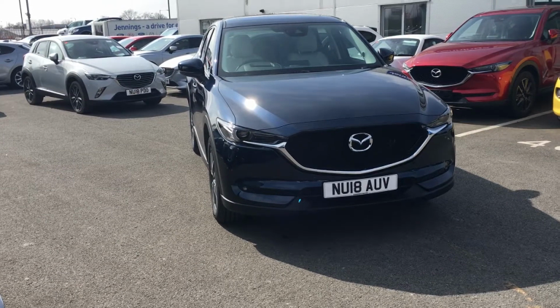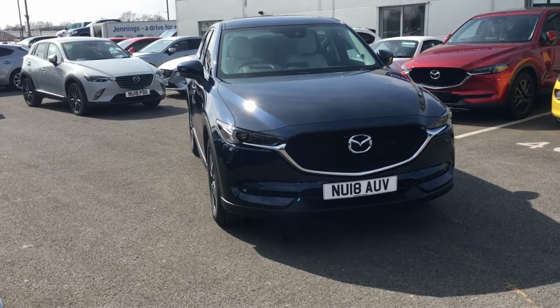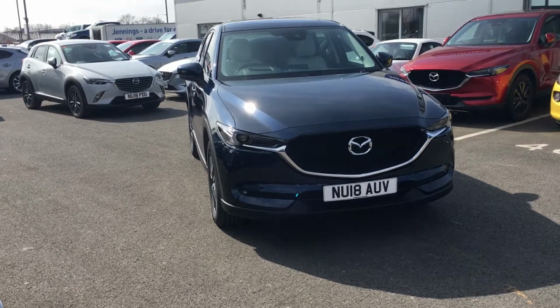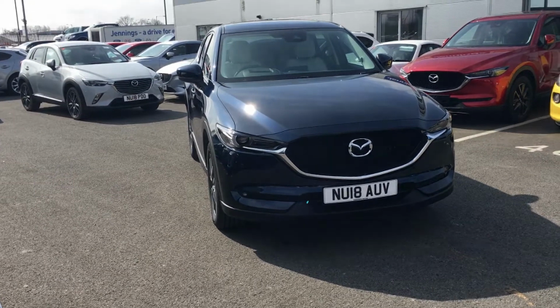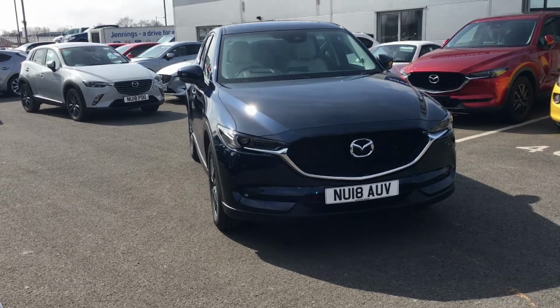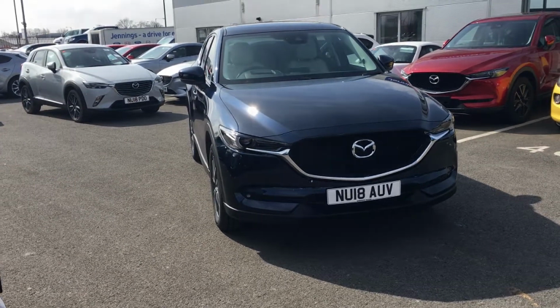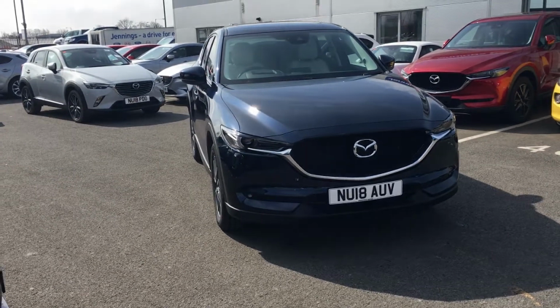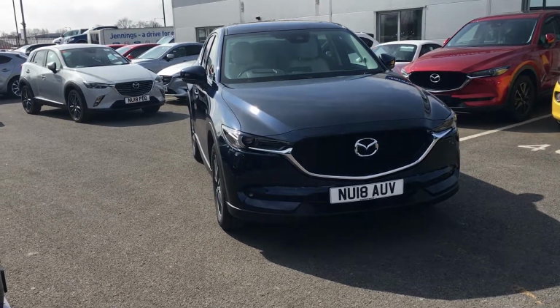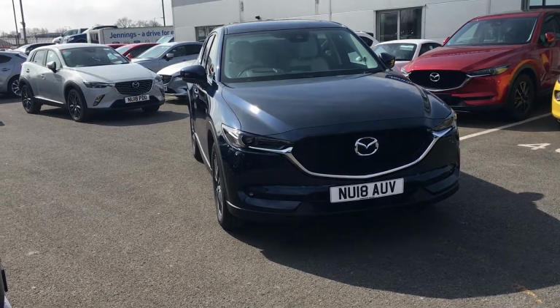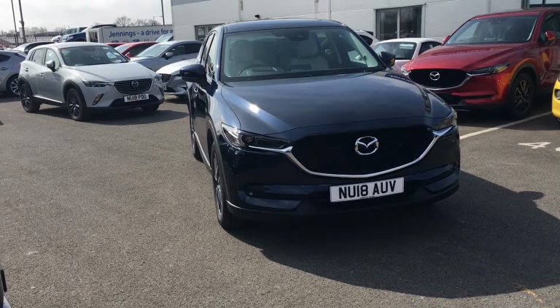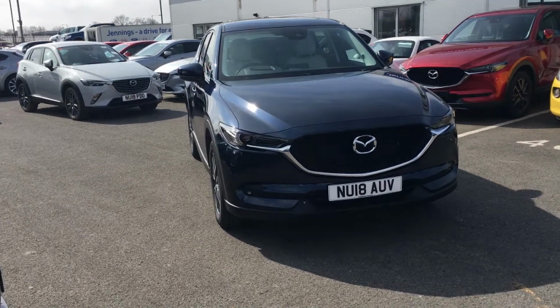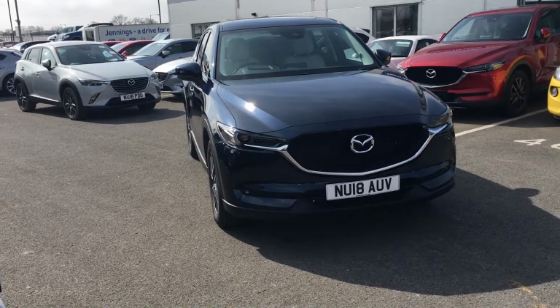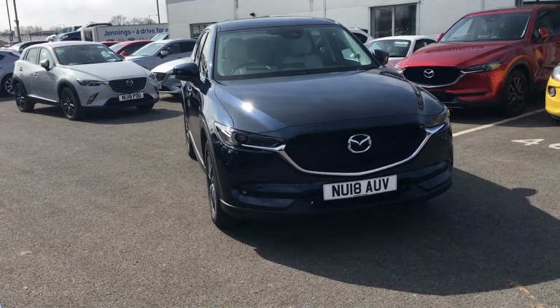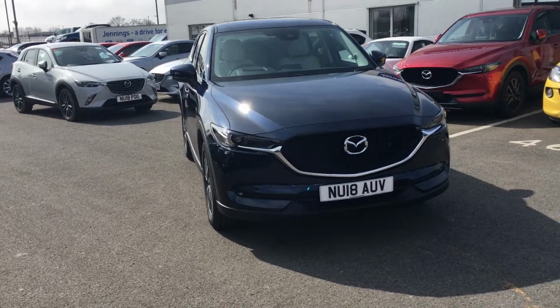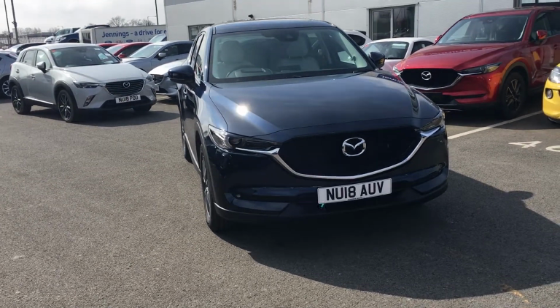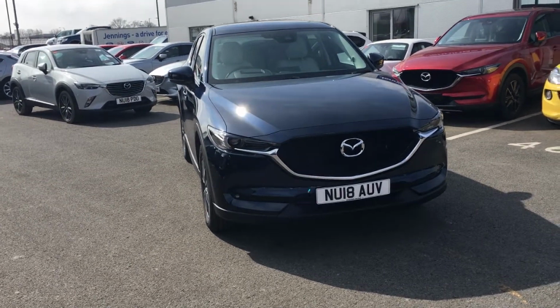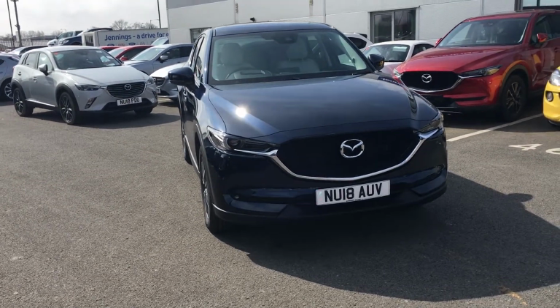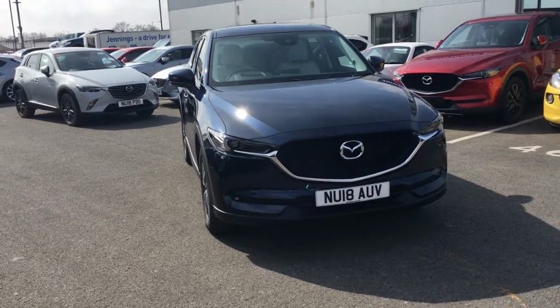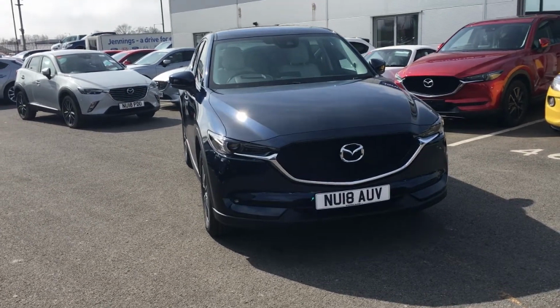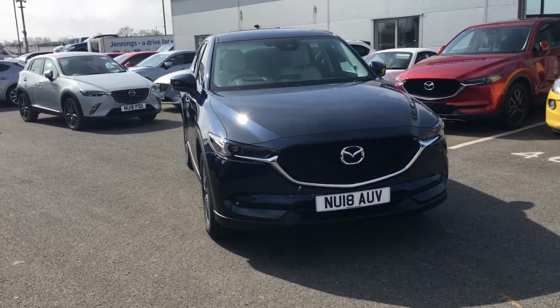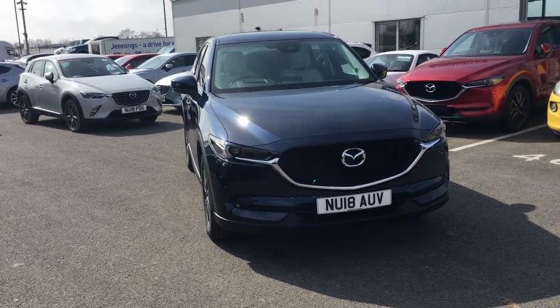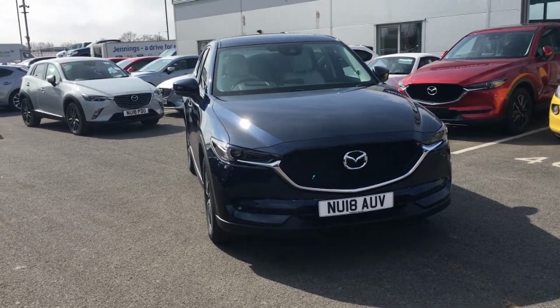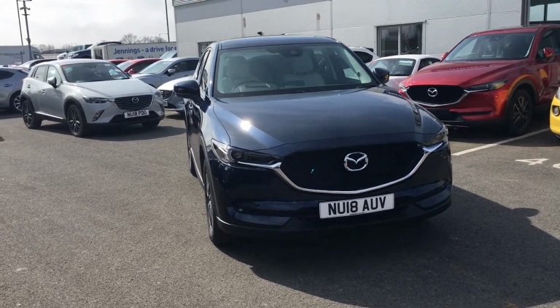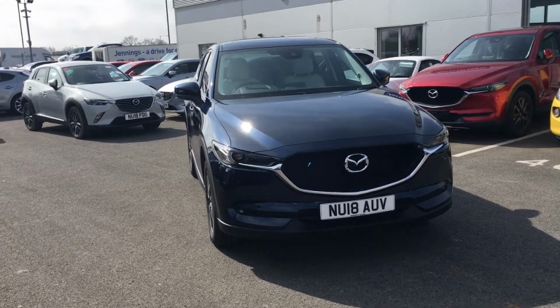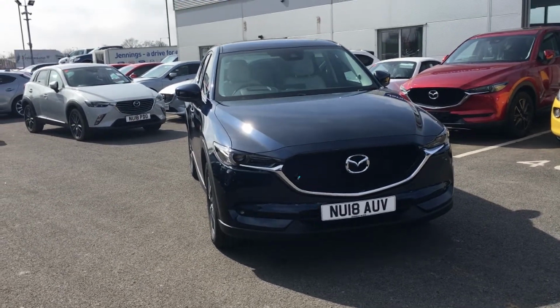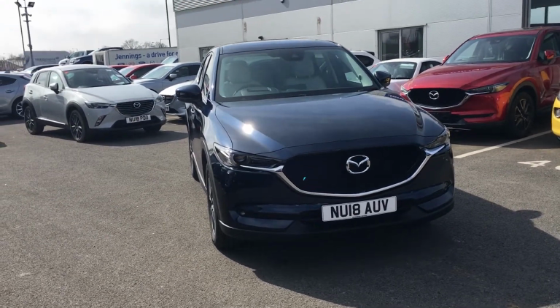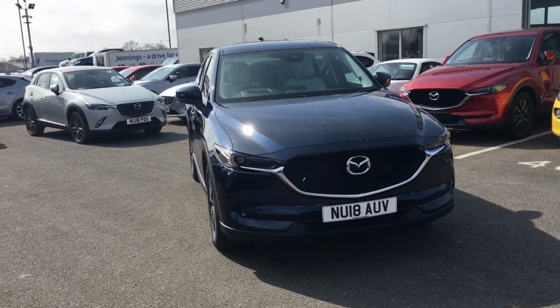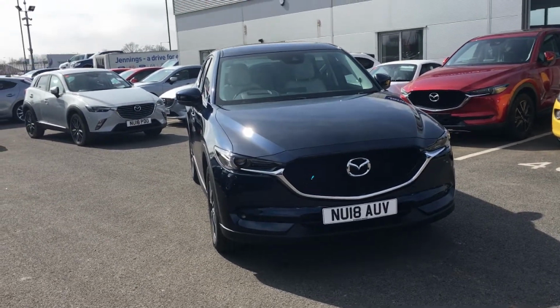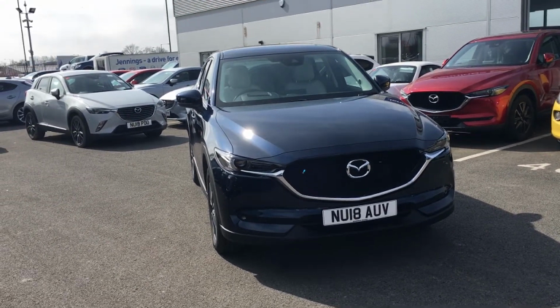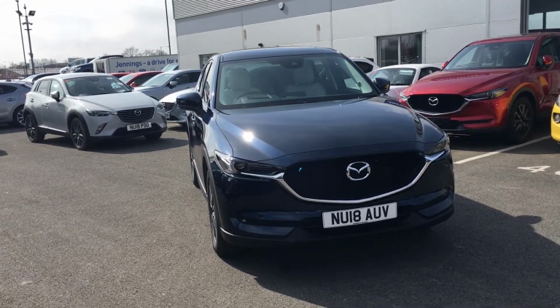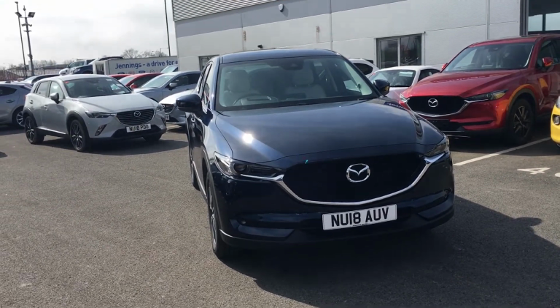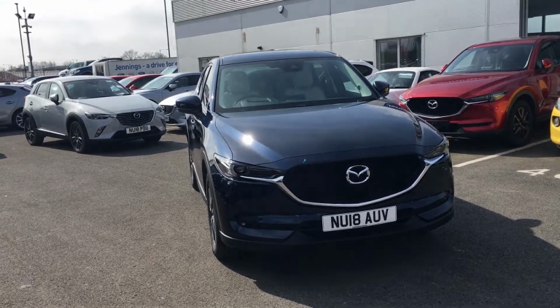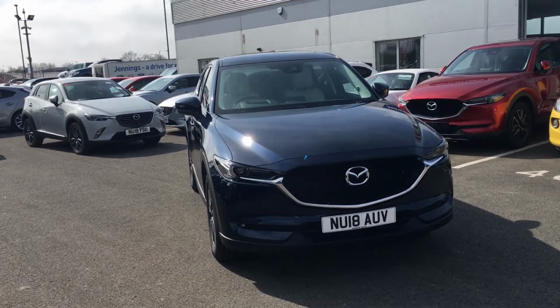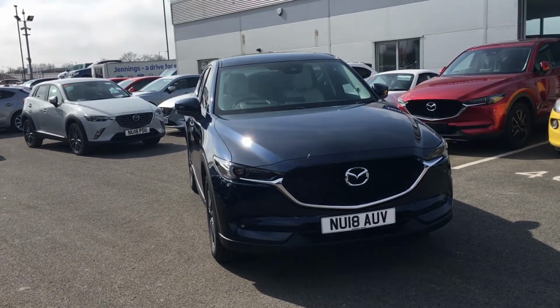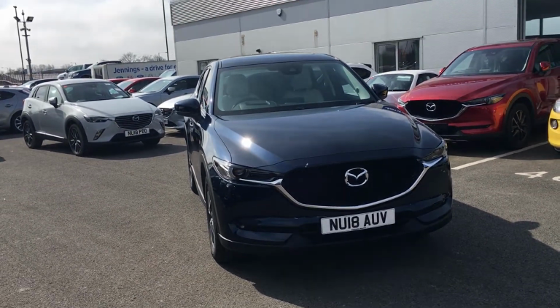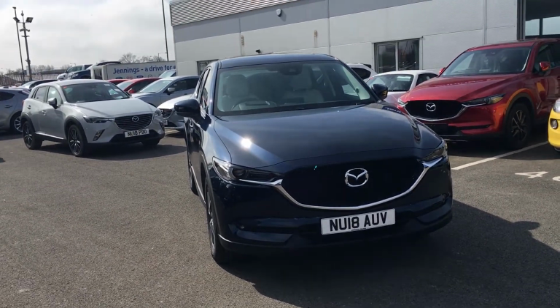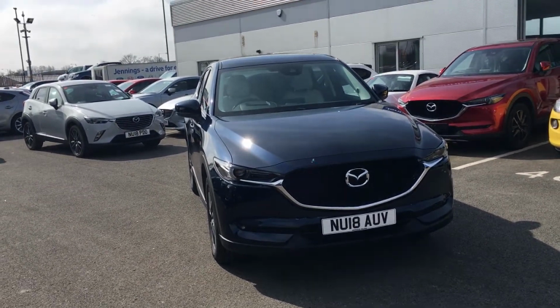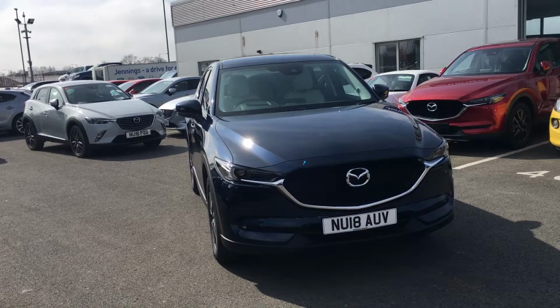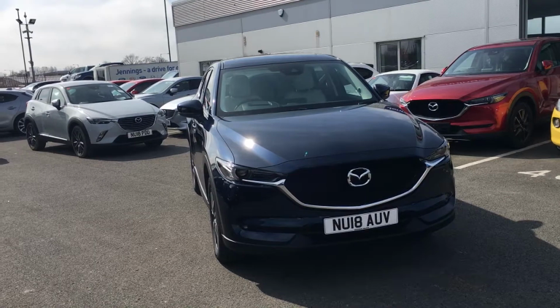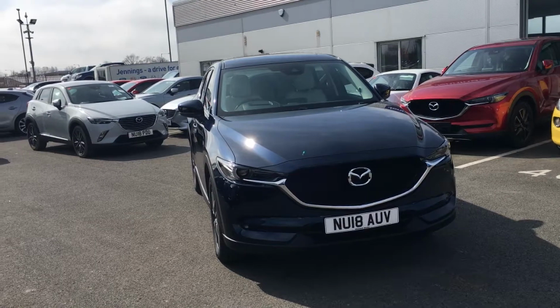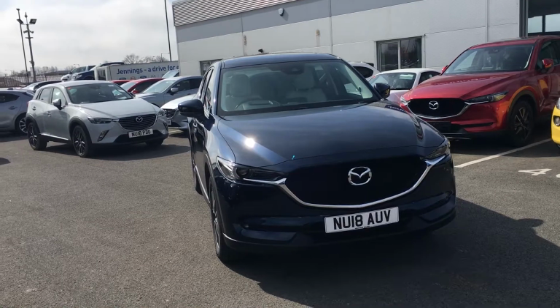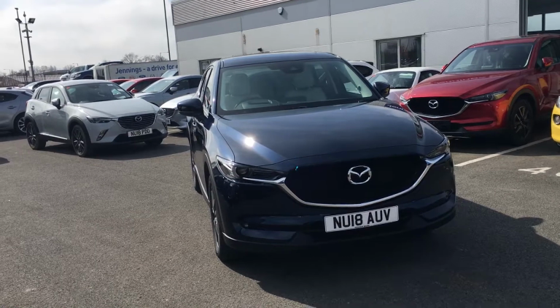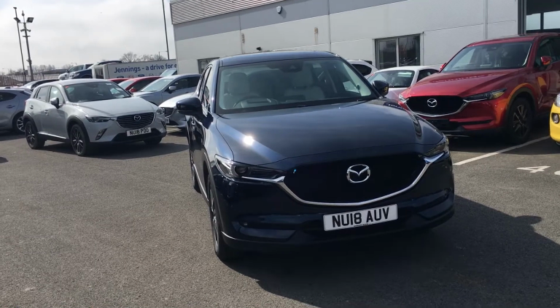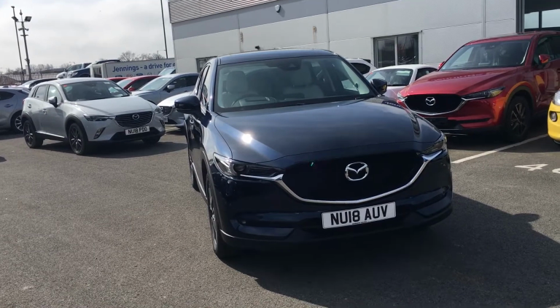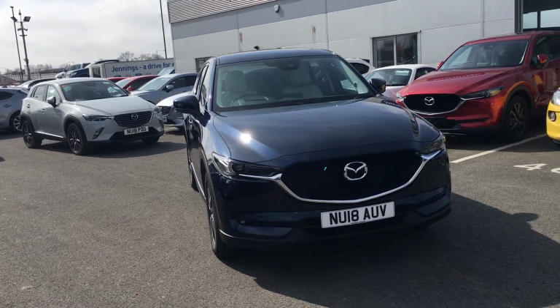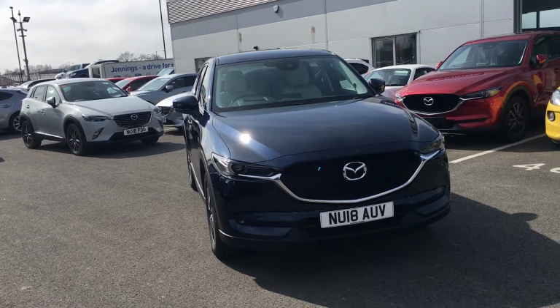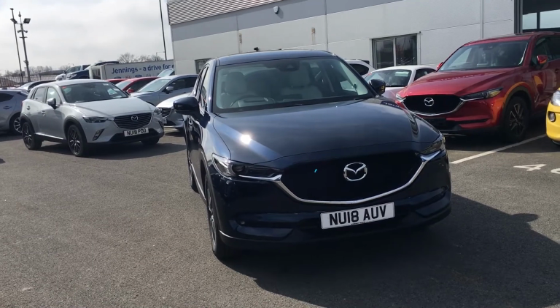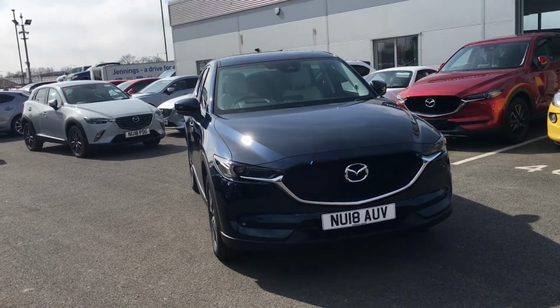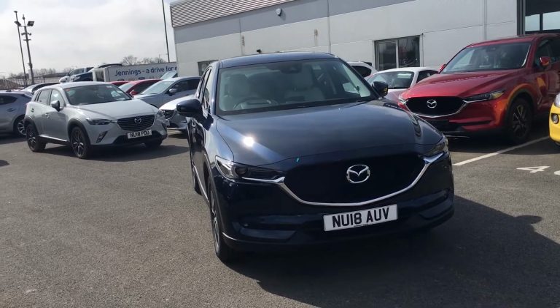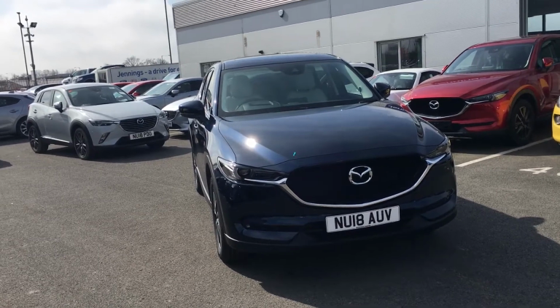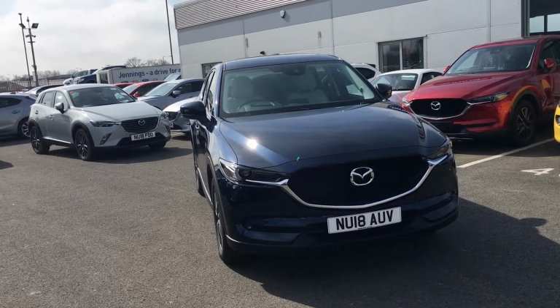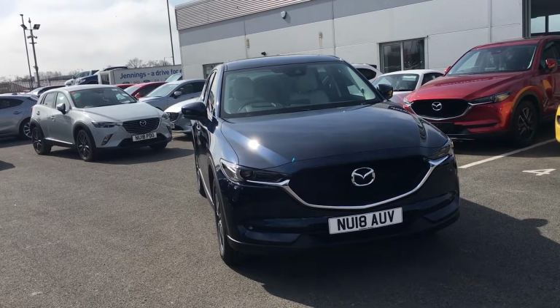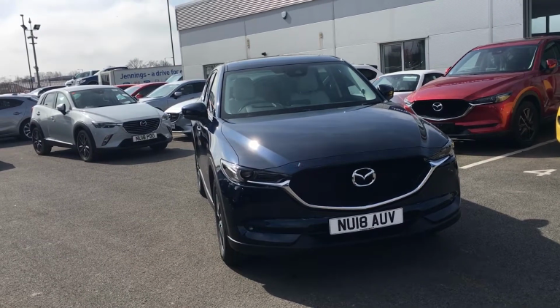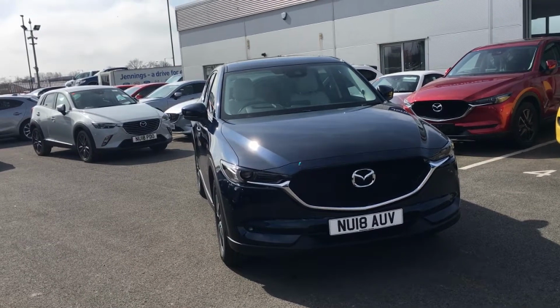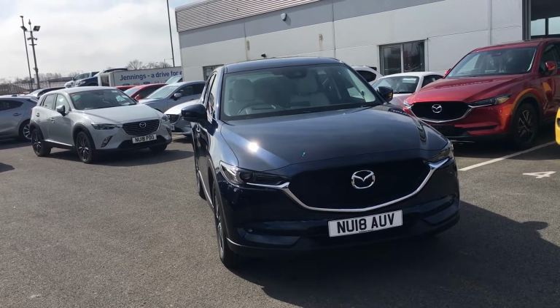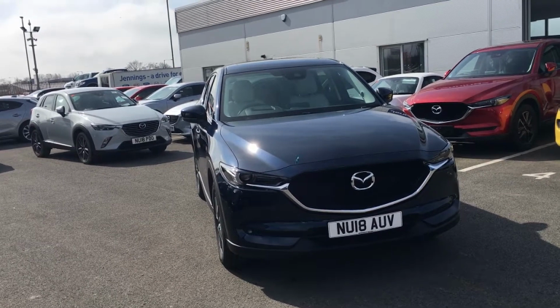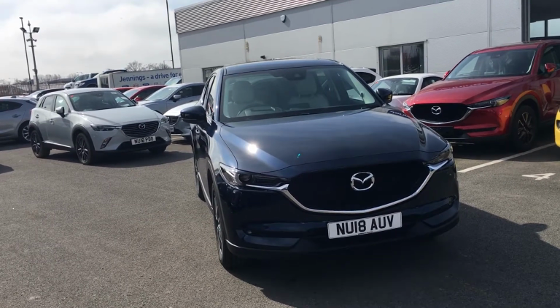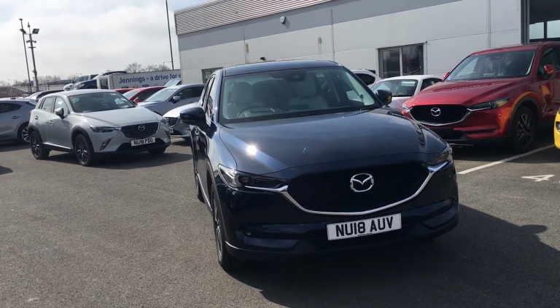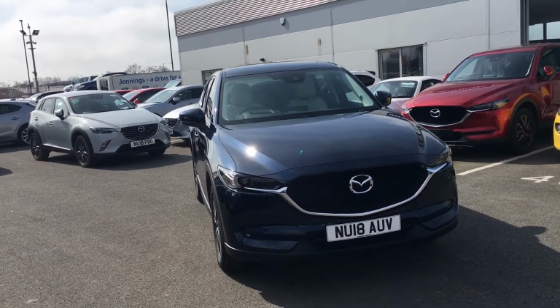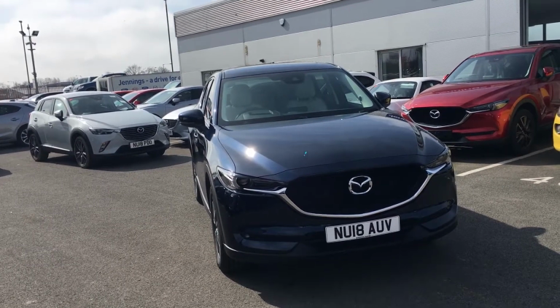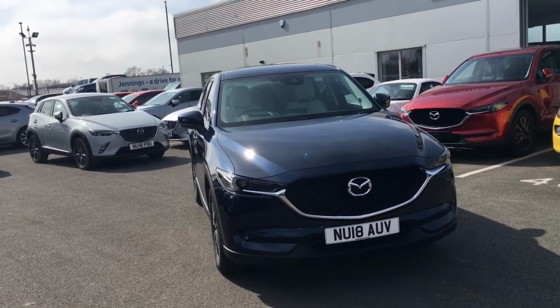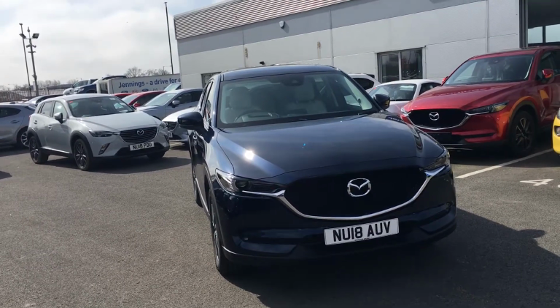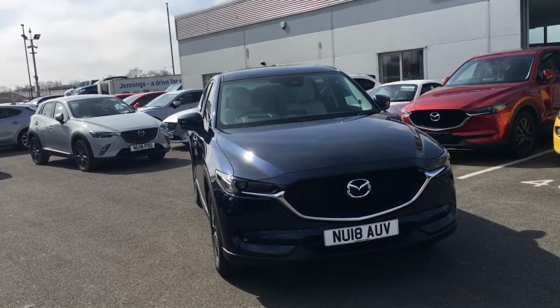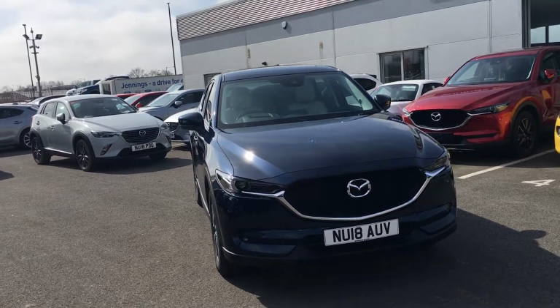Welcome to Jennings Mazda. Today's presentation is on this used Mazda CX-5 2.2 diesel all-wheel drive.